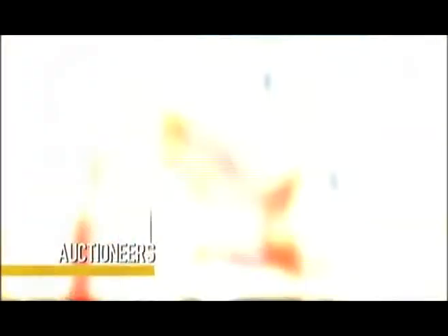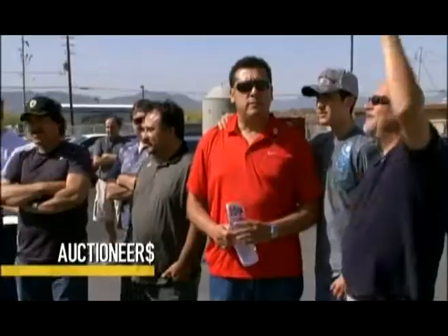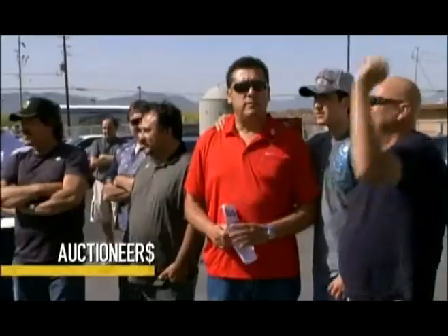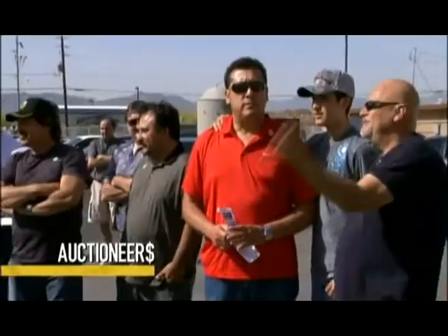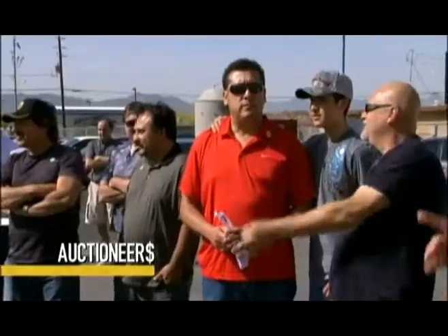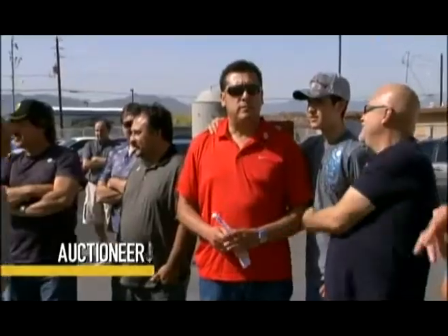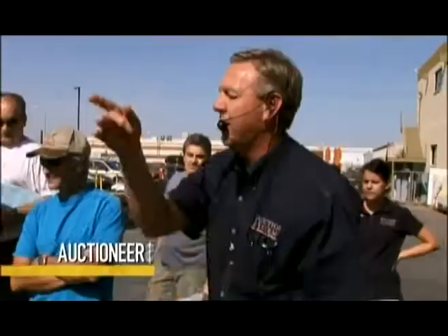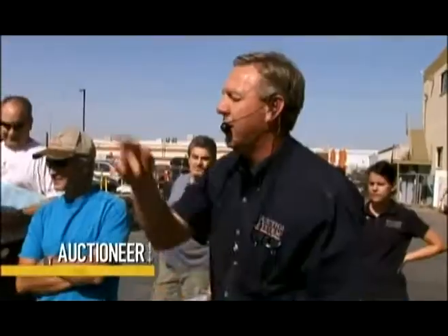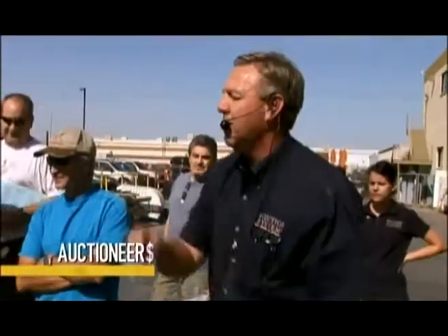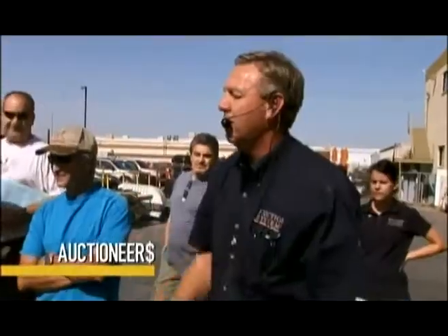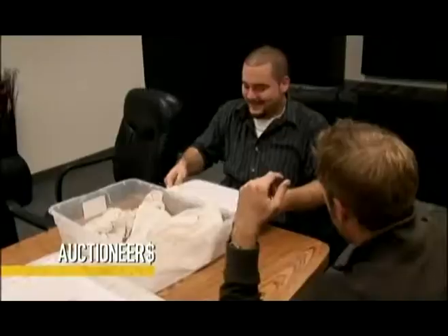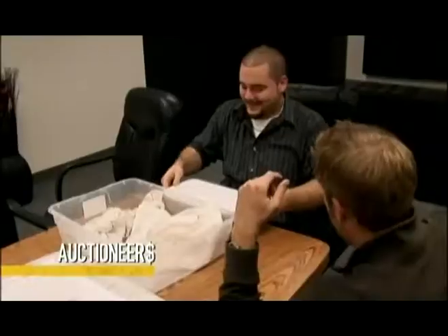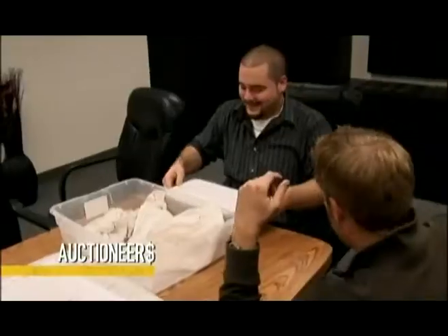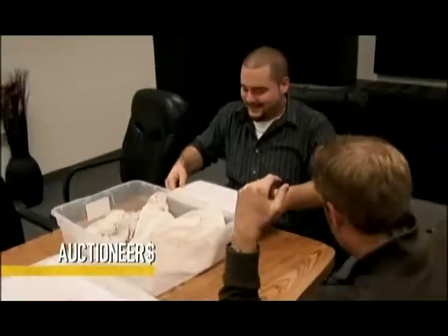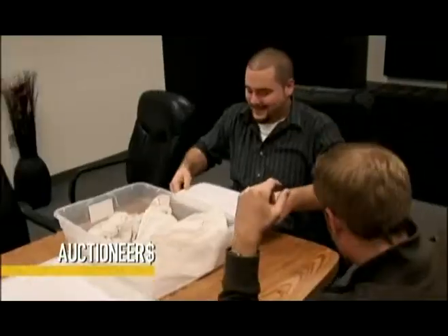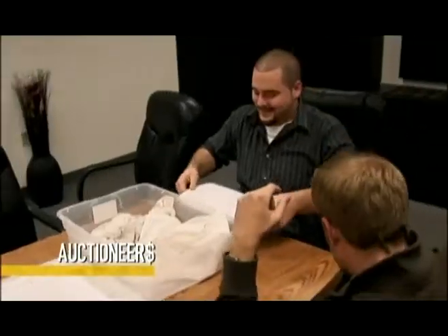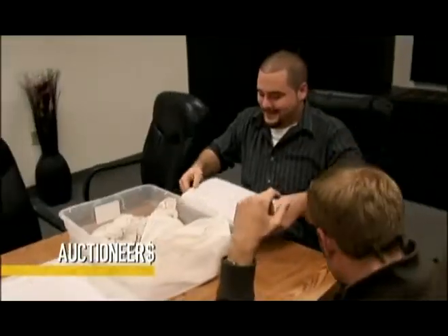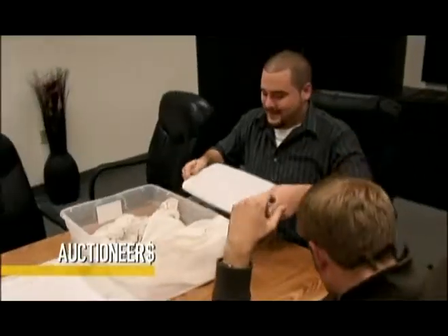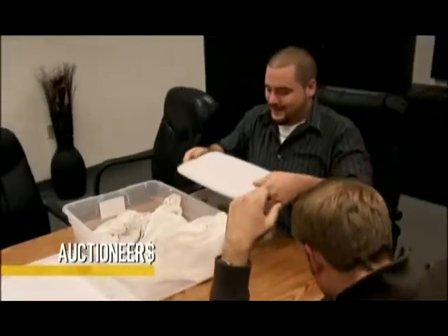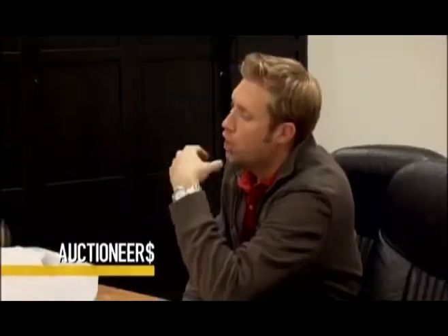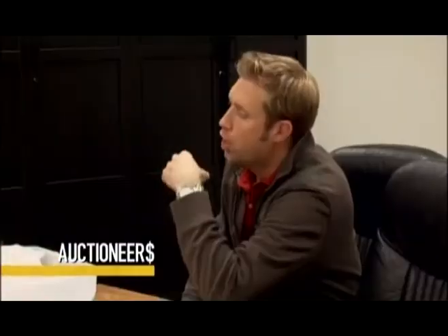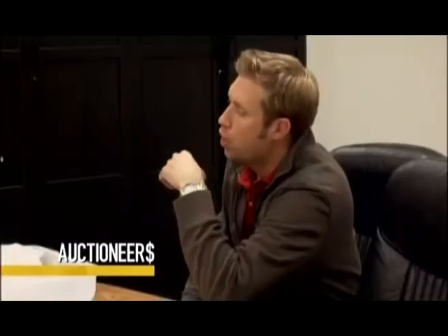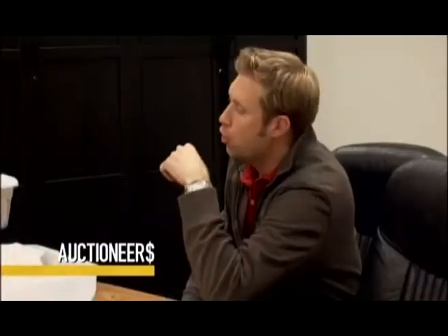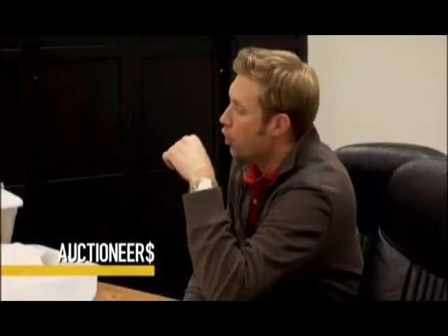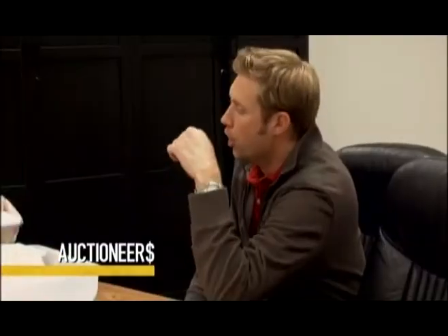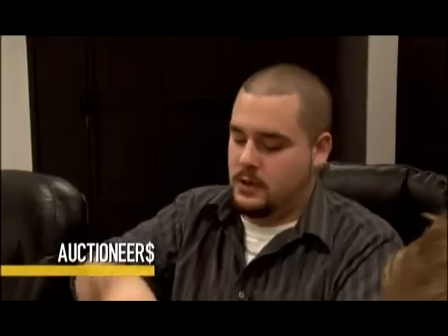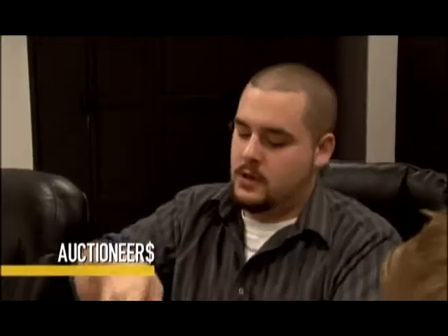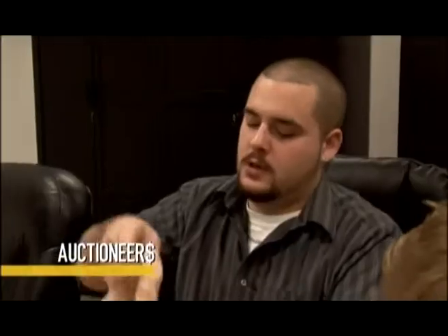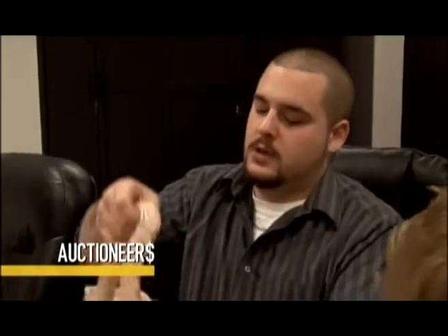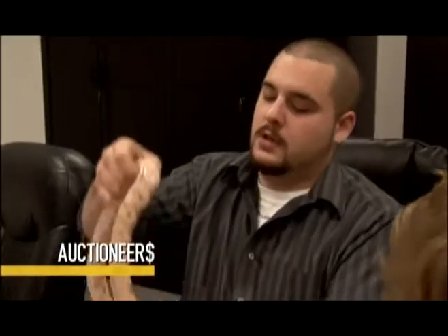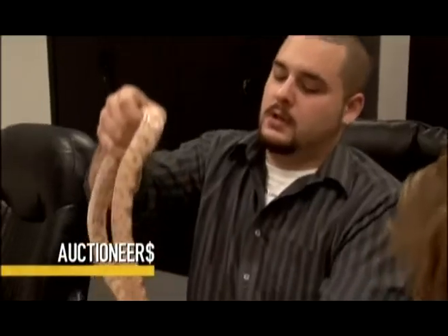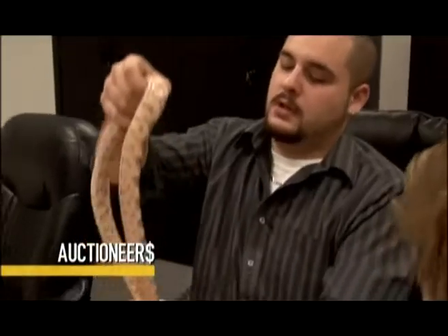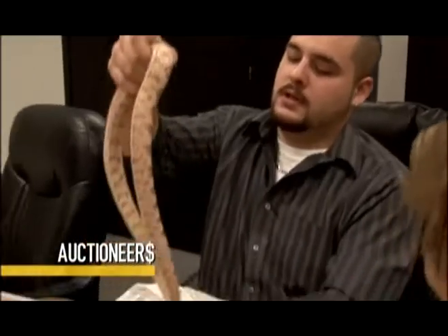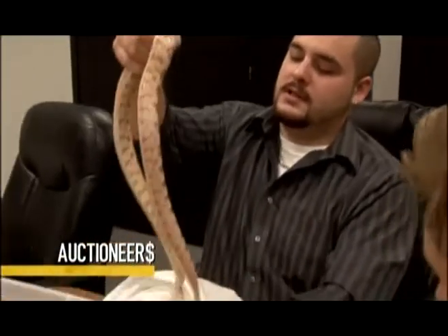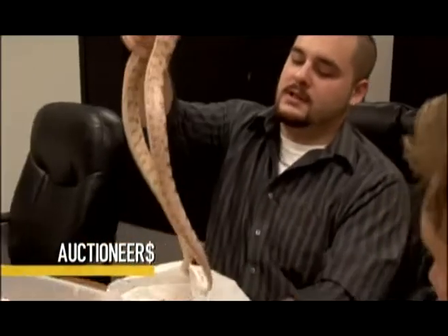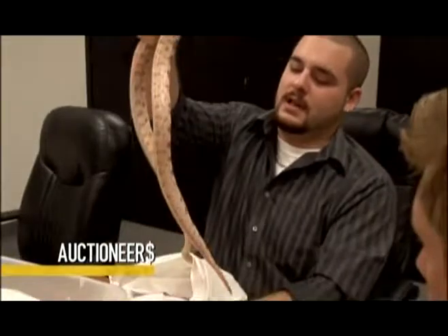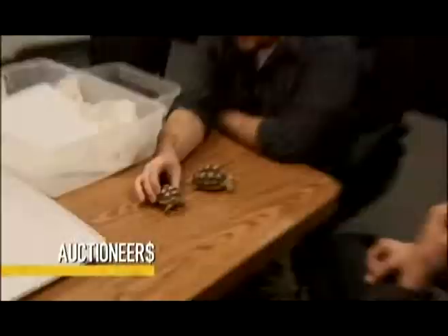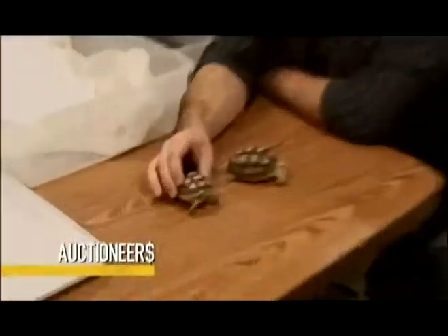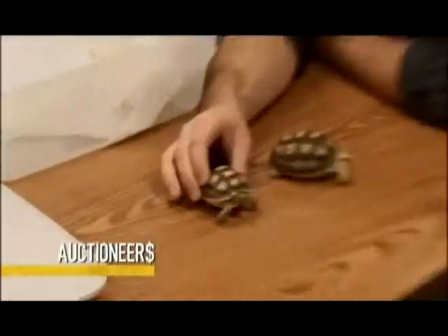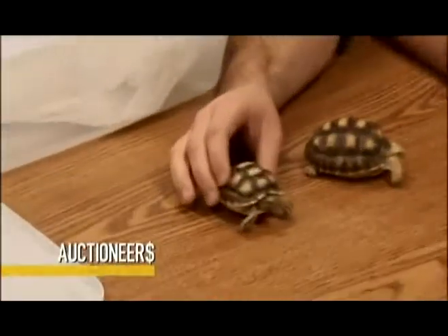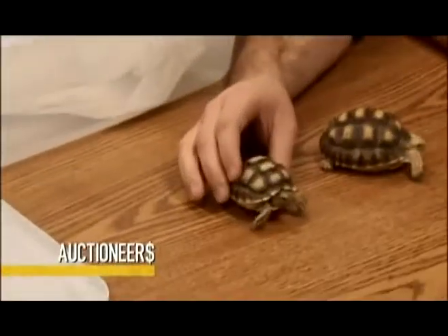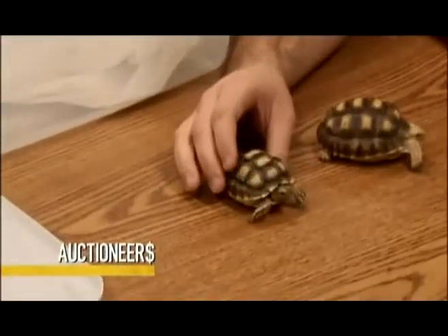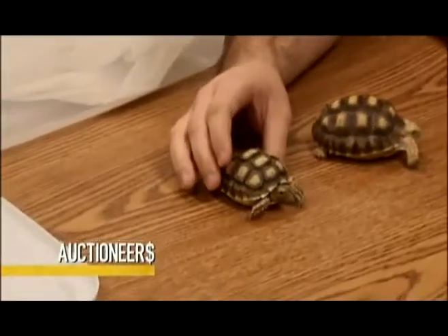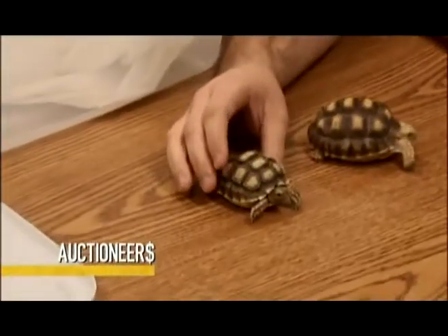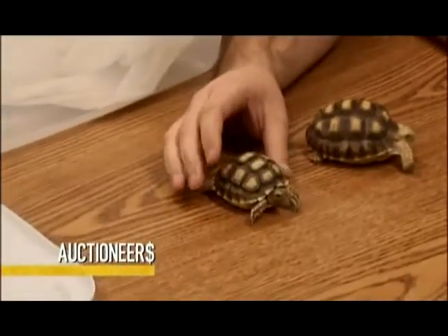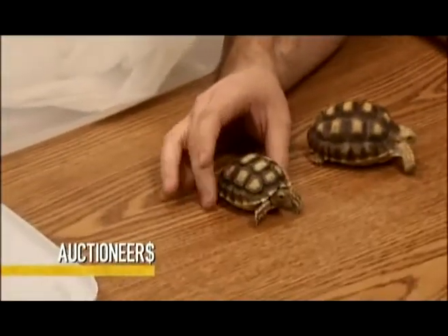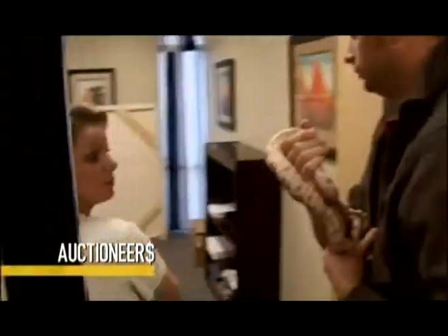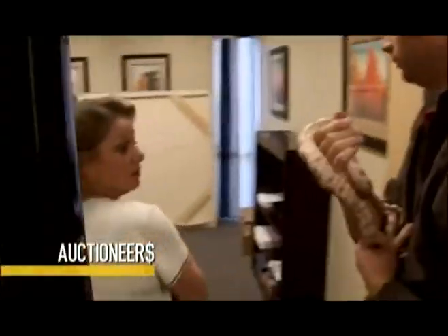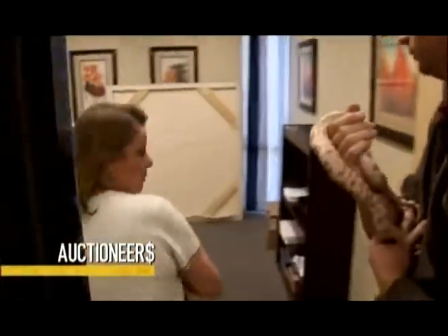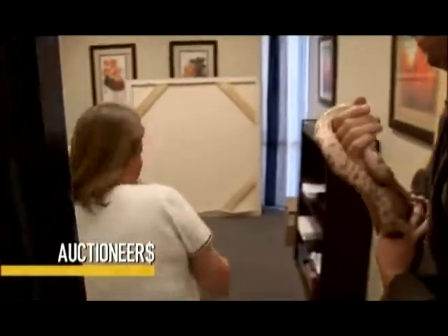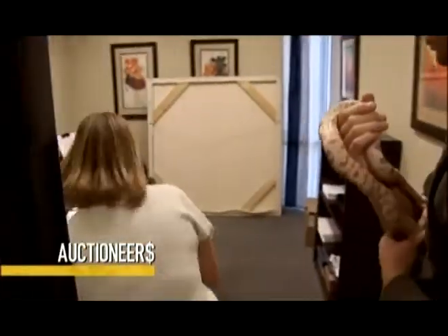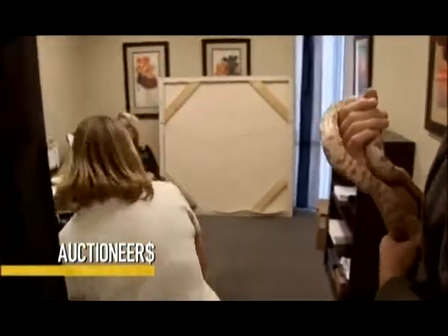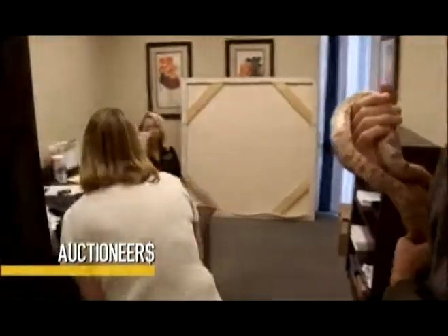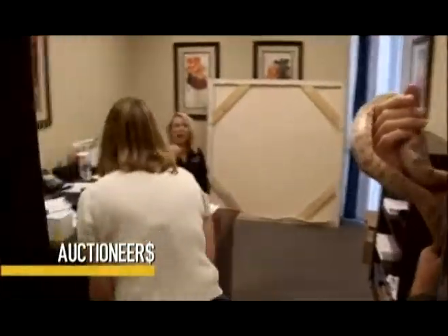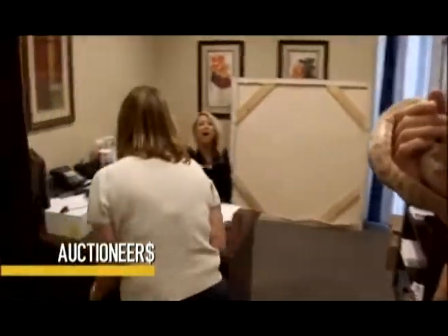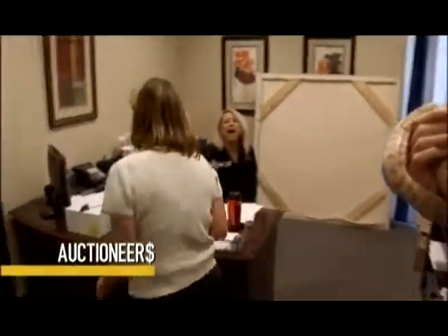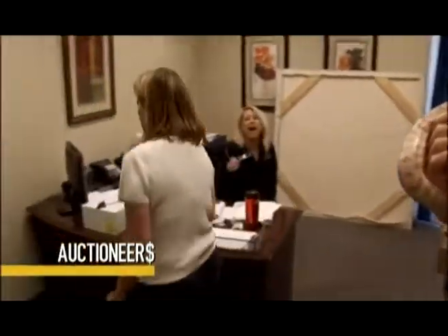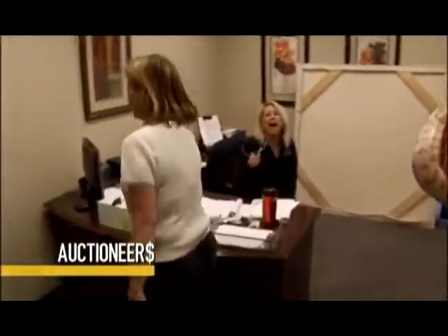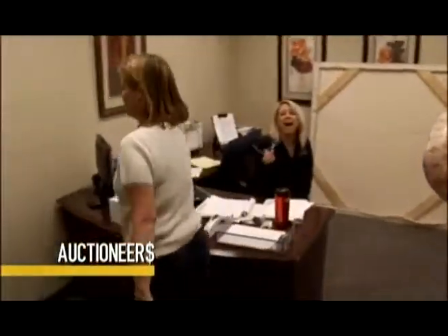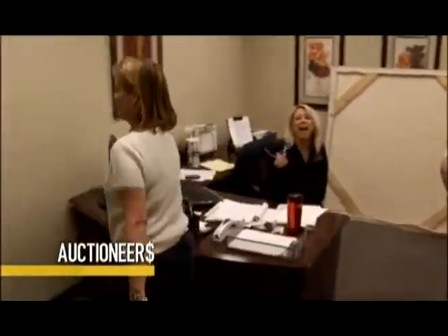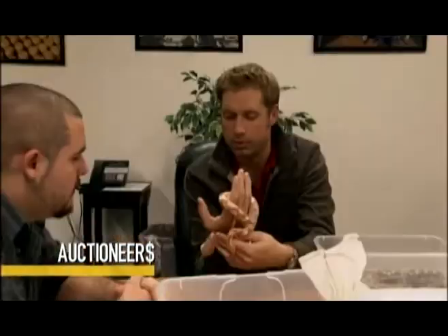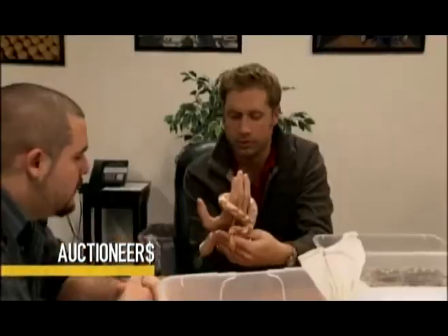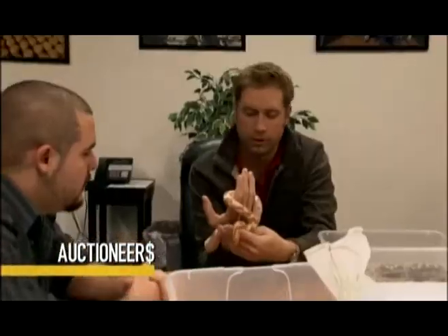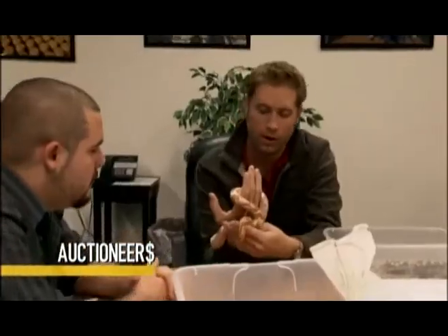On this episode of Auctioneers, living, breathing reptiles are on the market. That is bizarre.